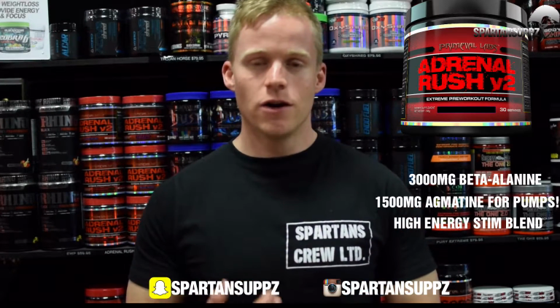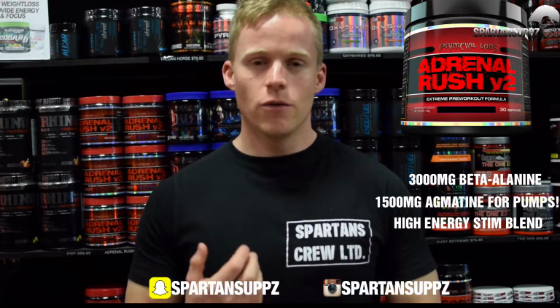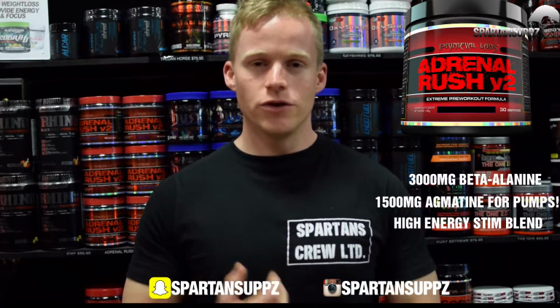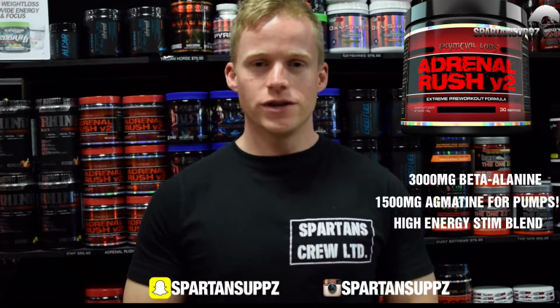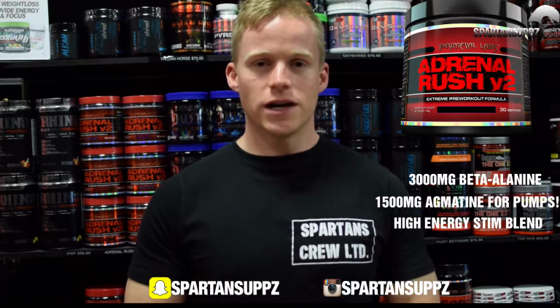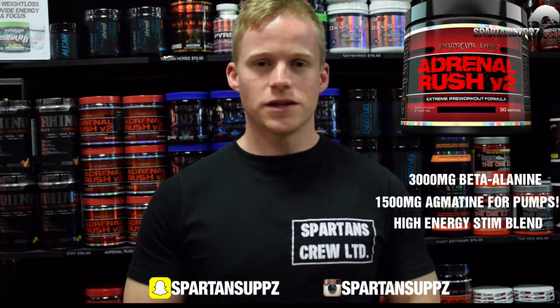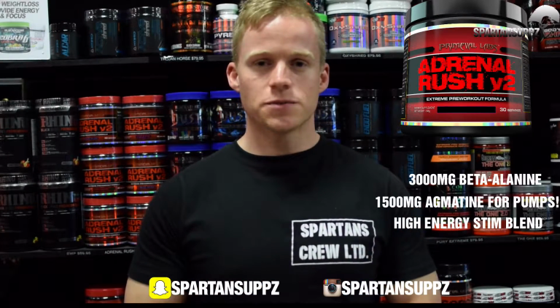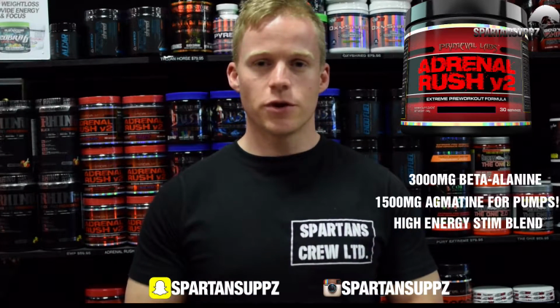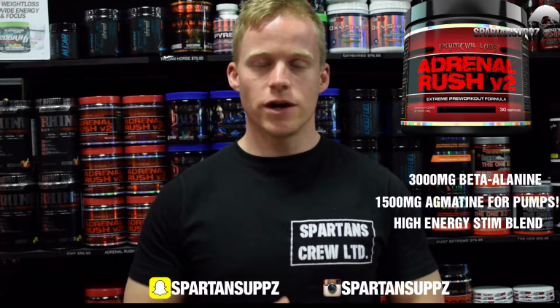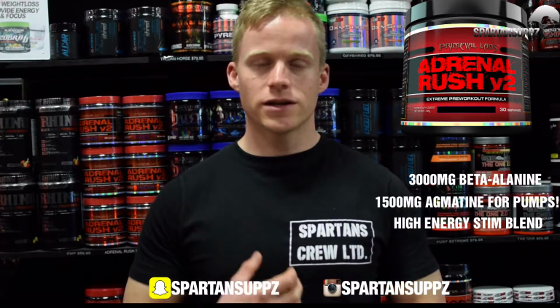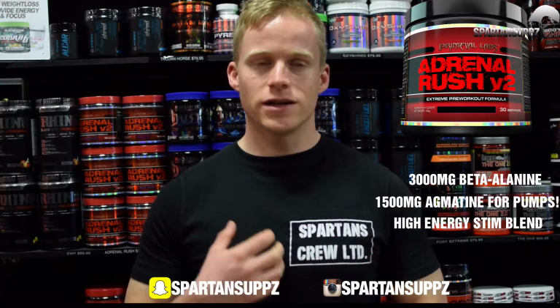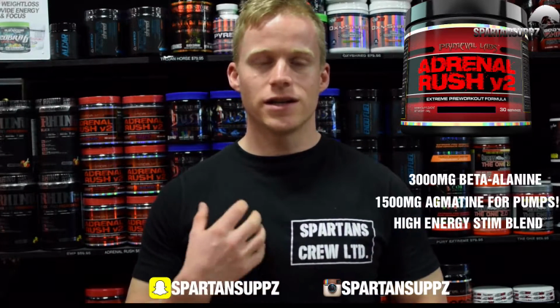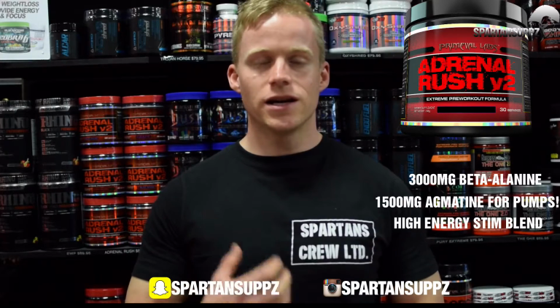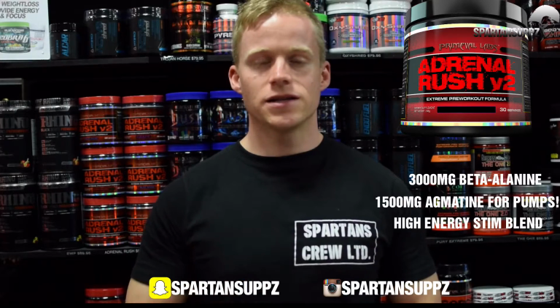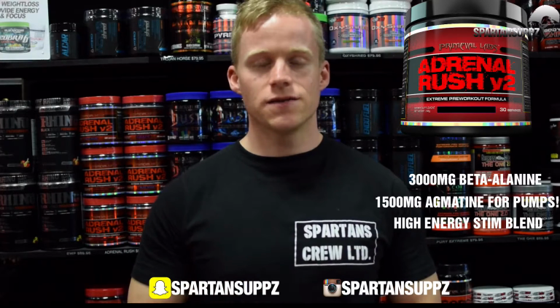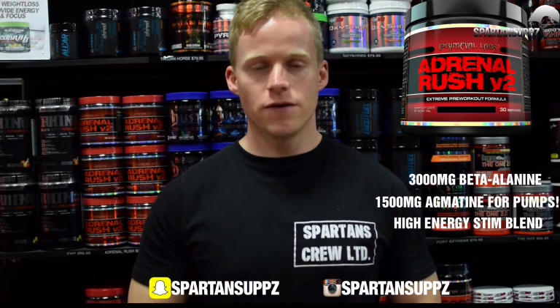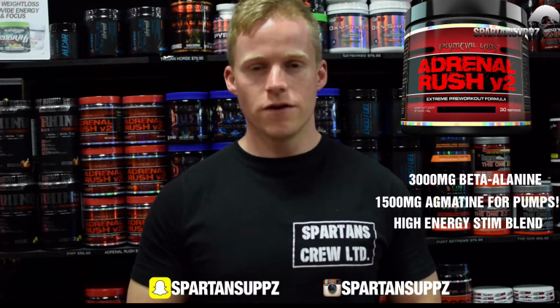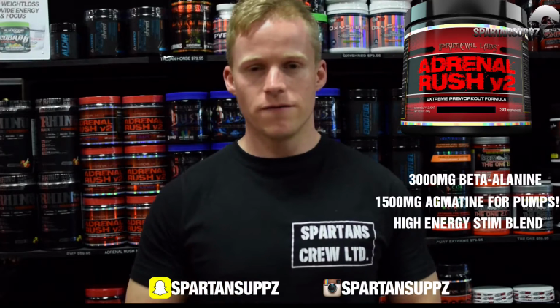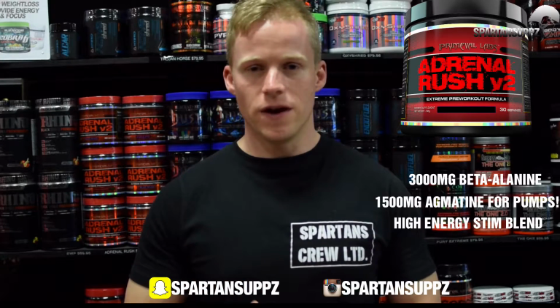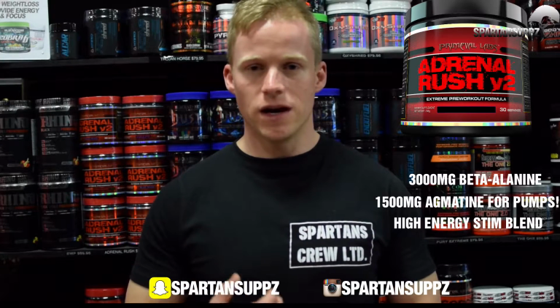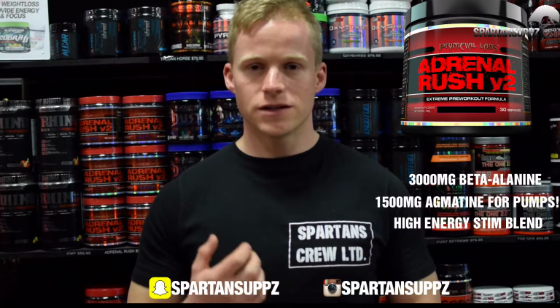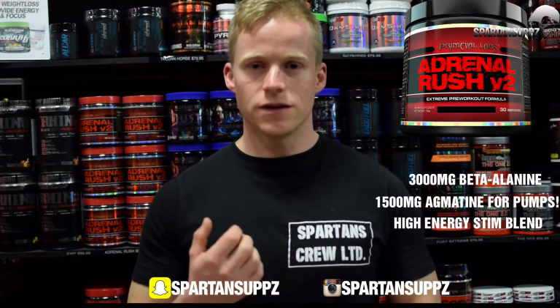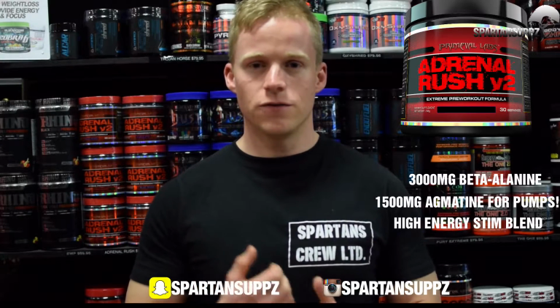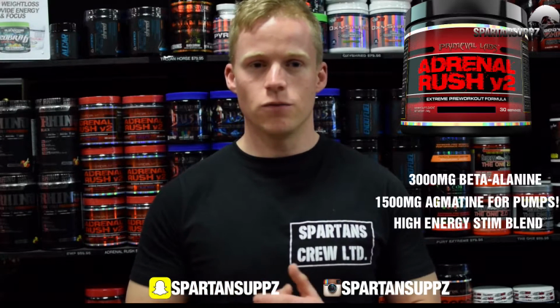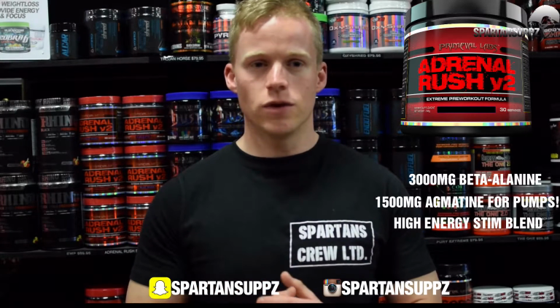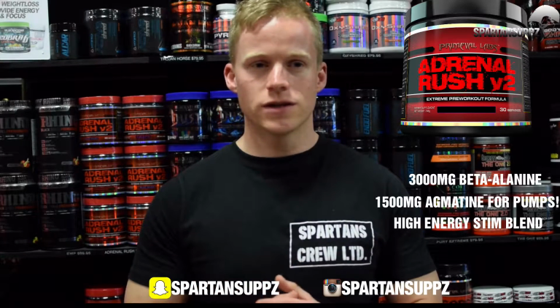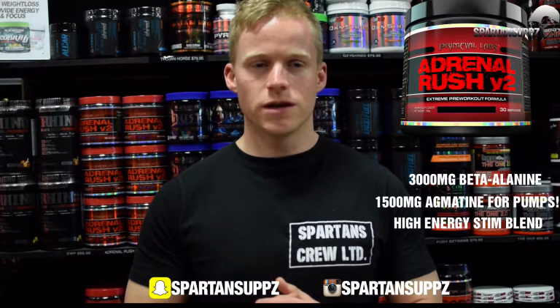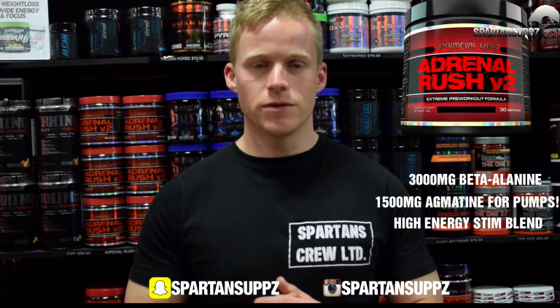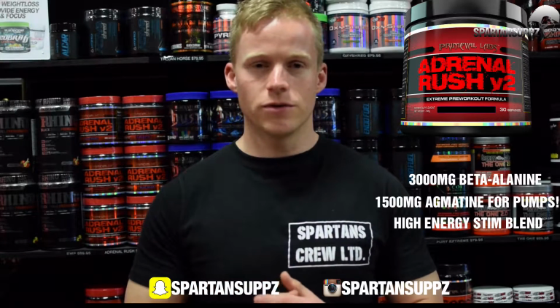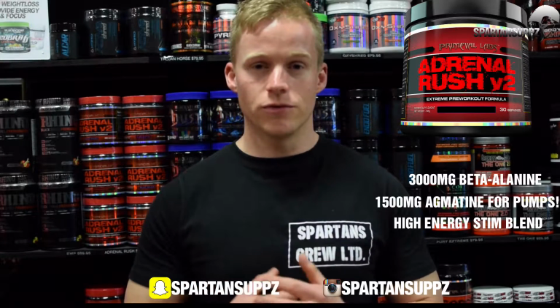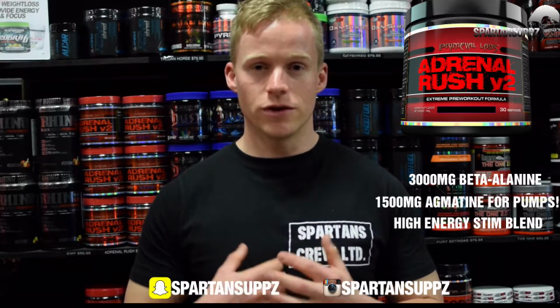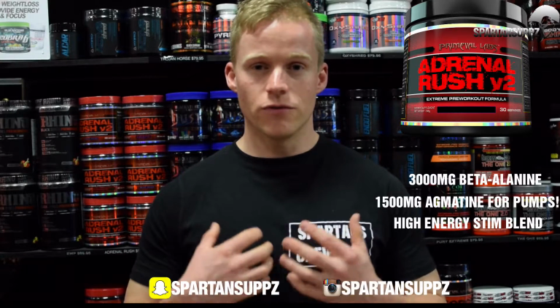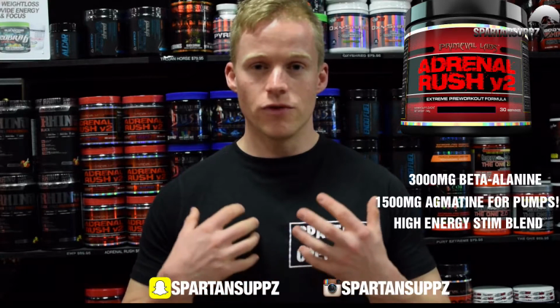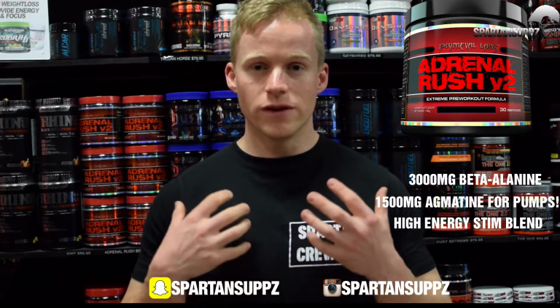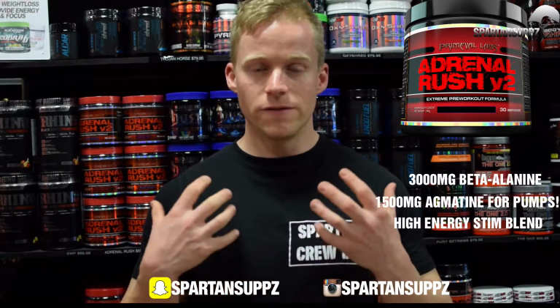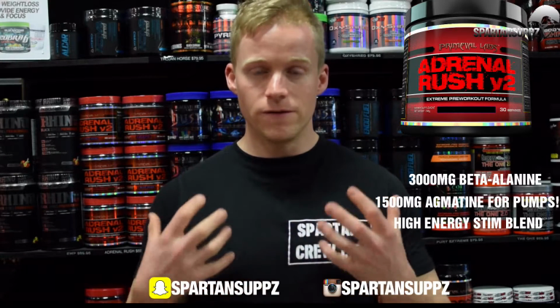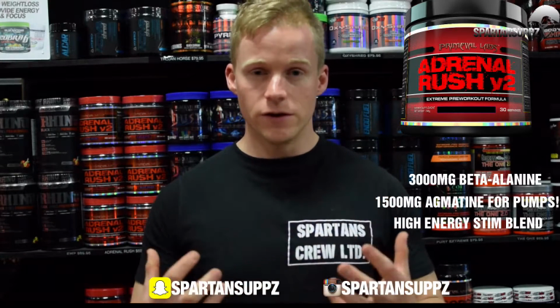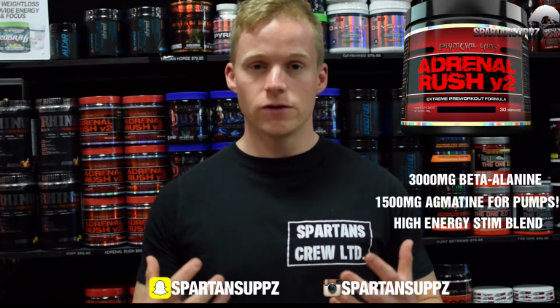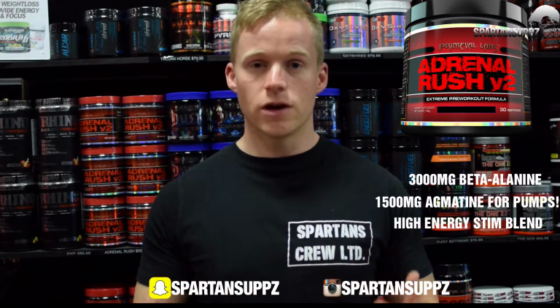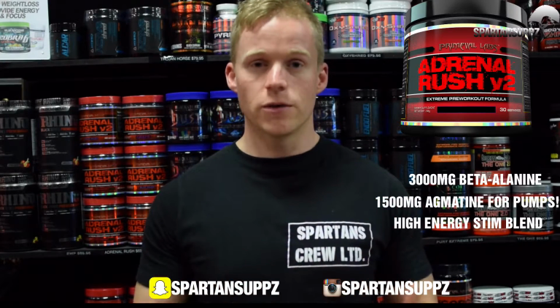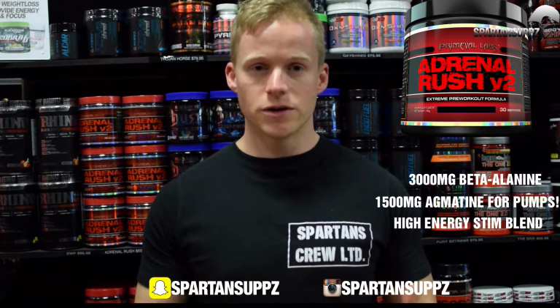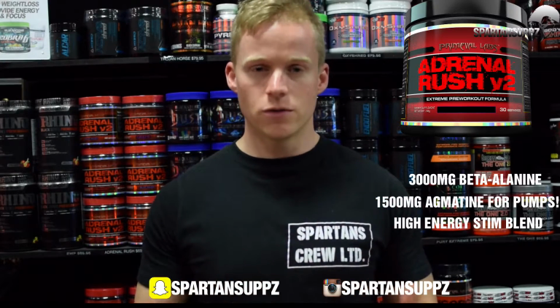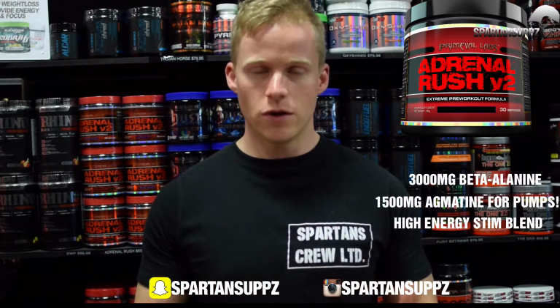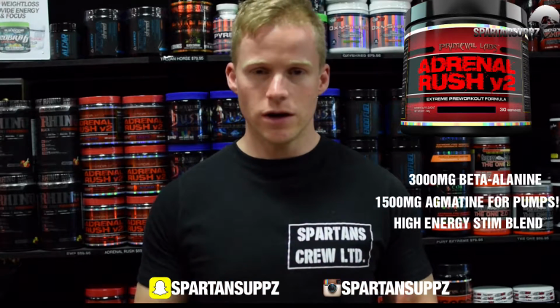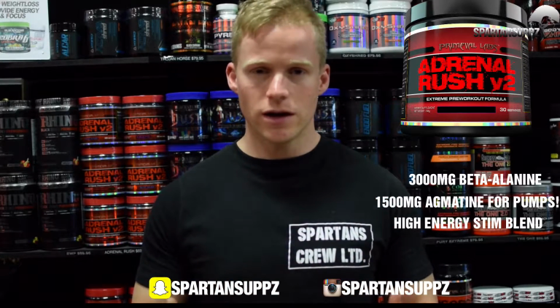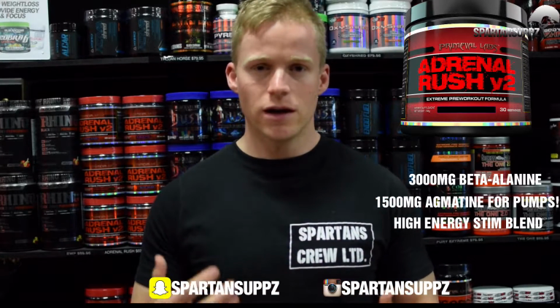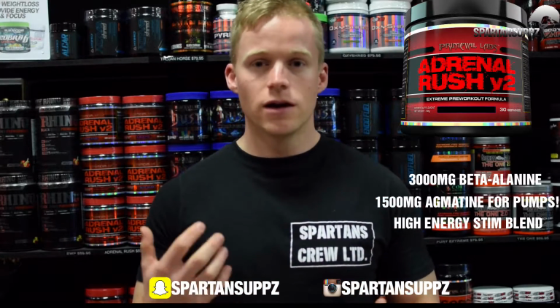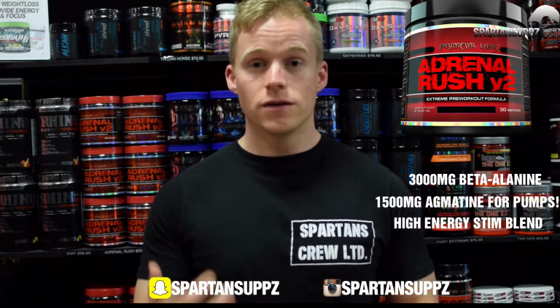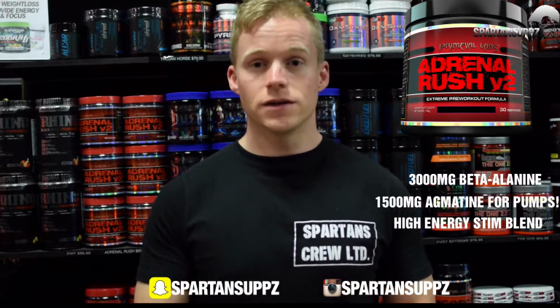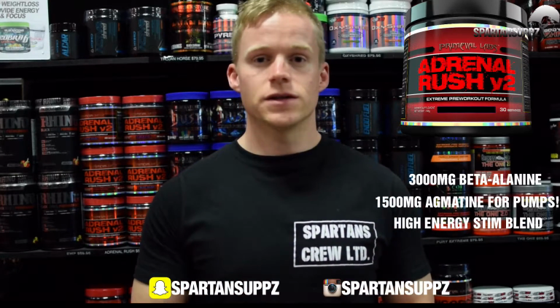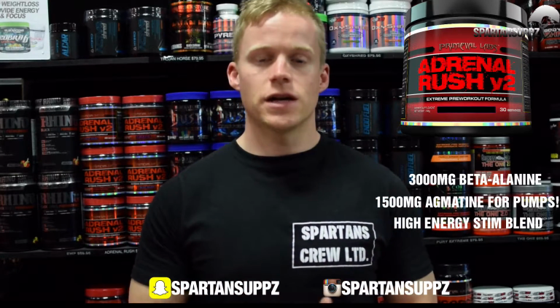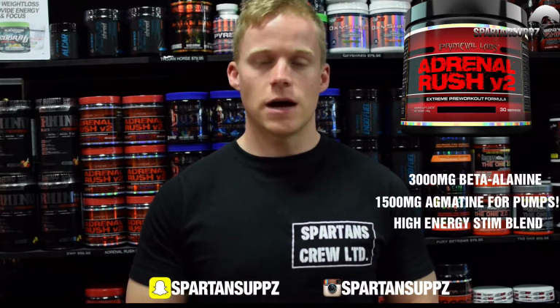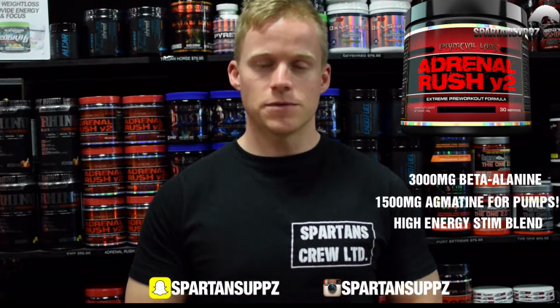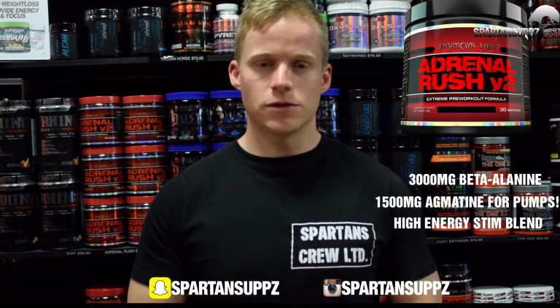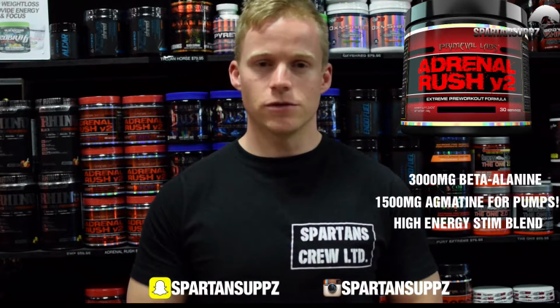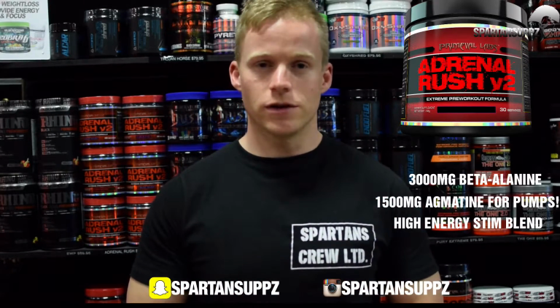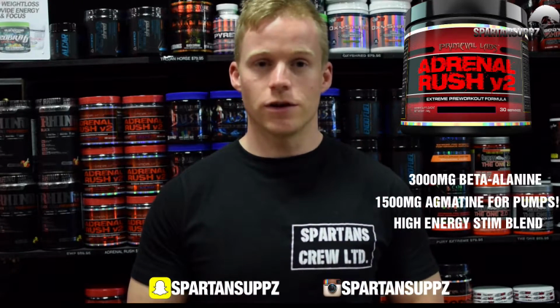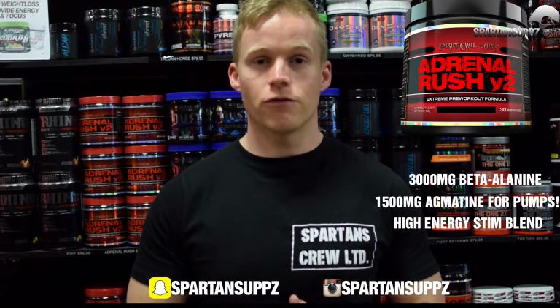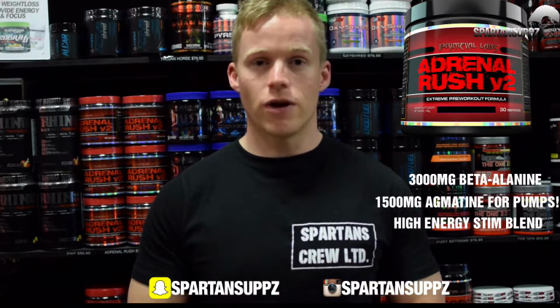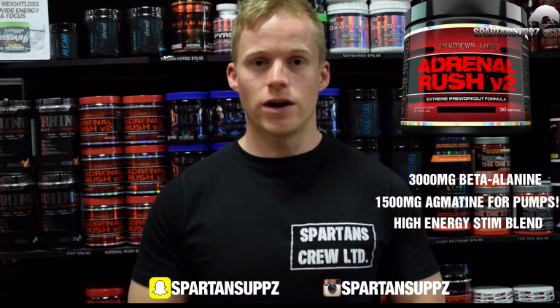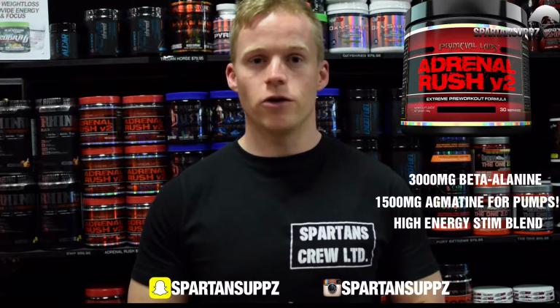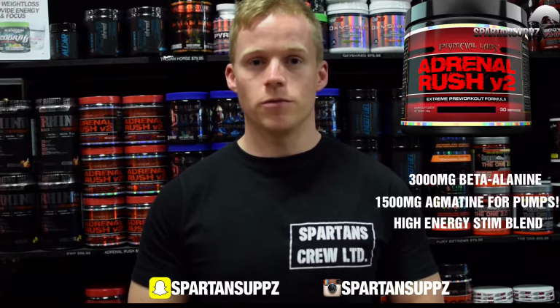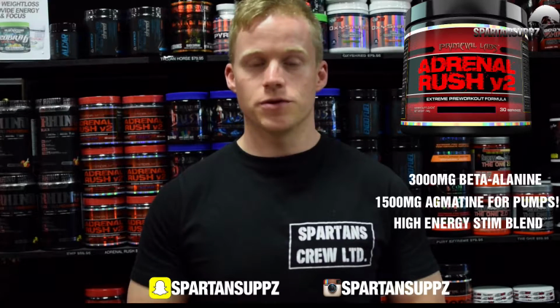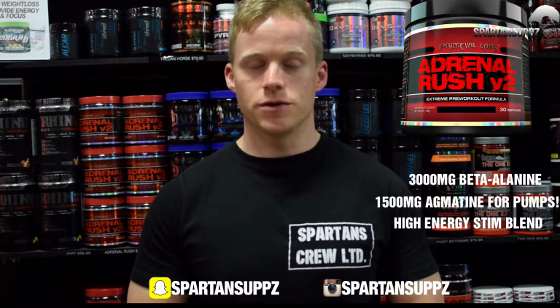When you take this product it kicks in very fast, and if you want something that you can really feel going to work, this is absolutely a great option.